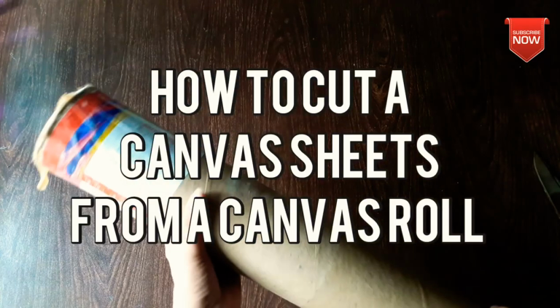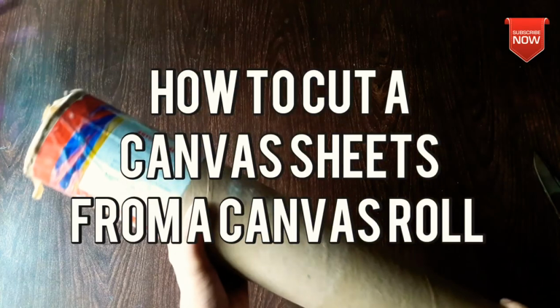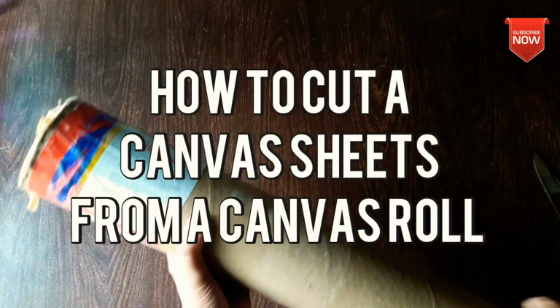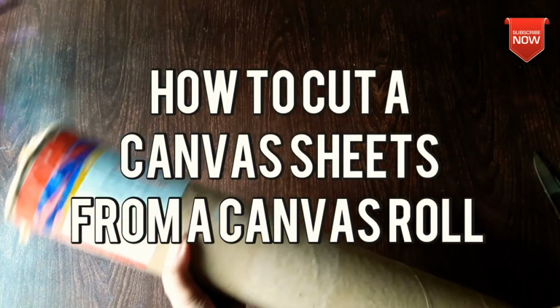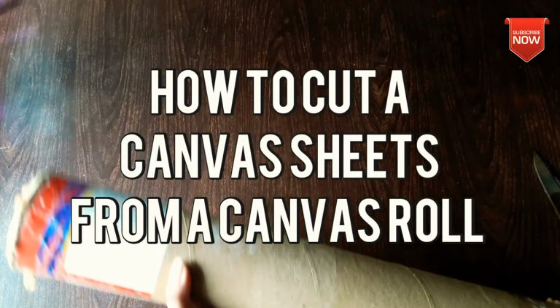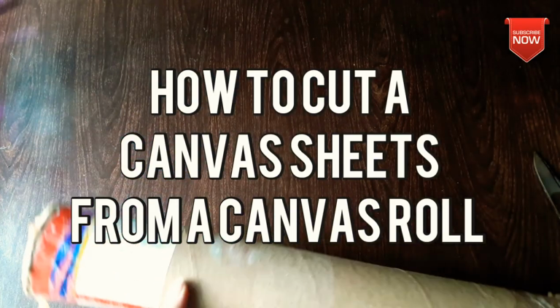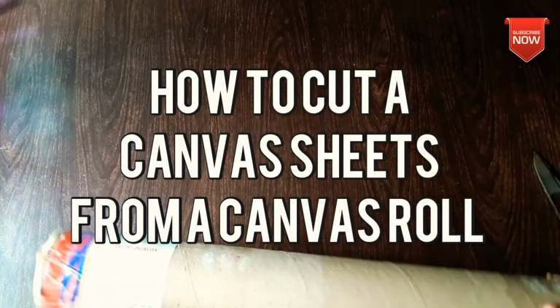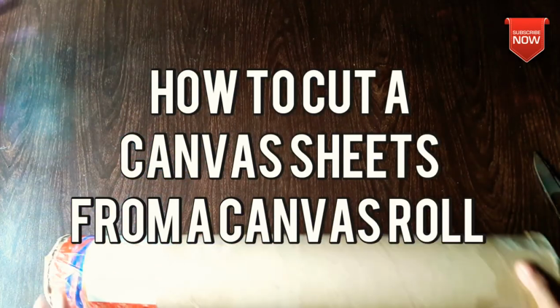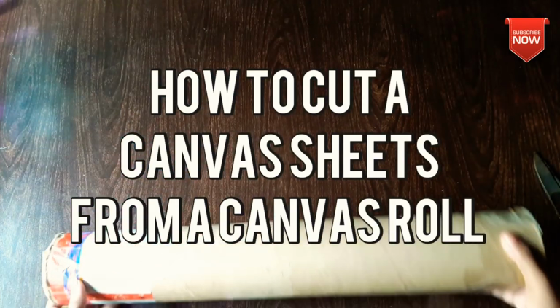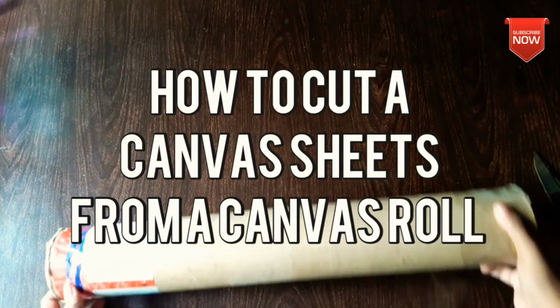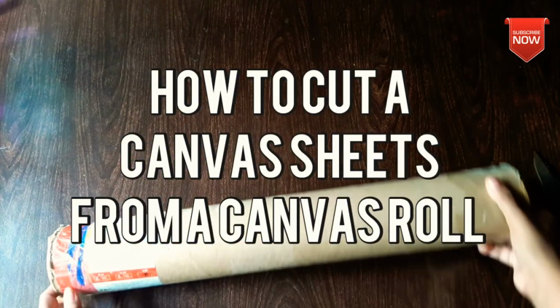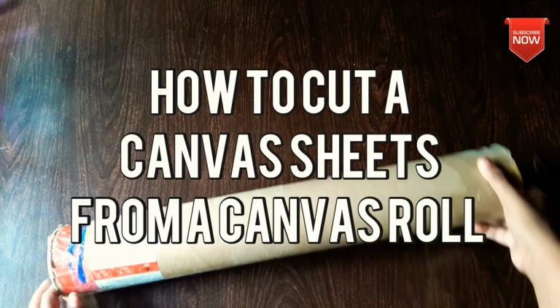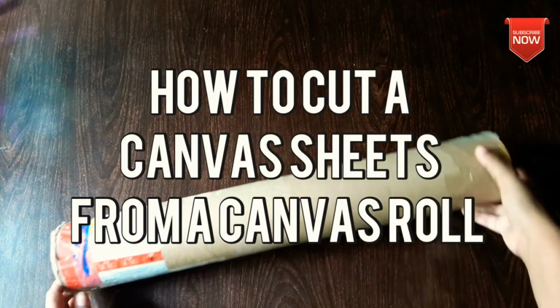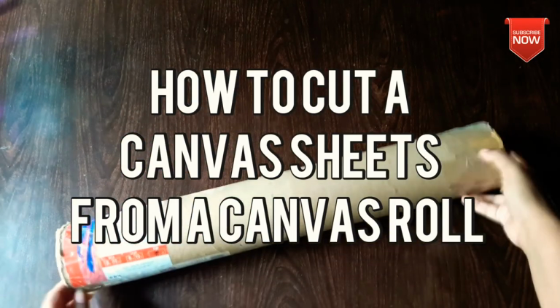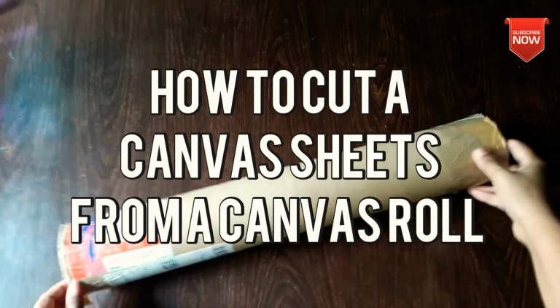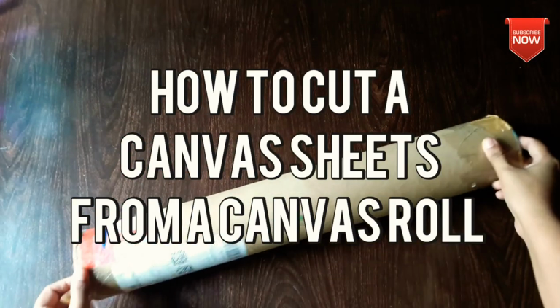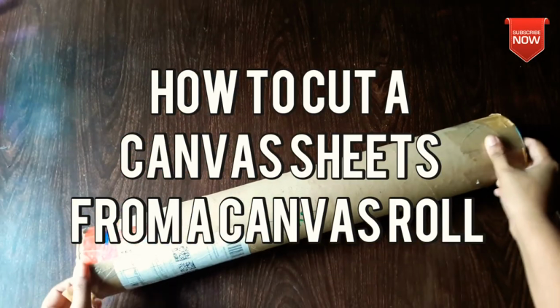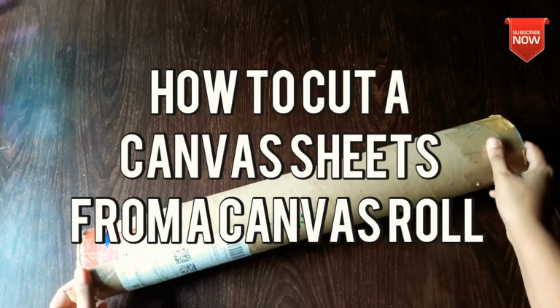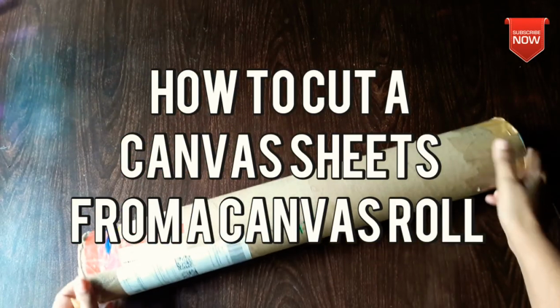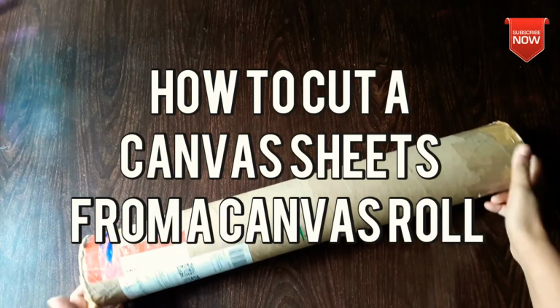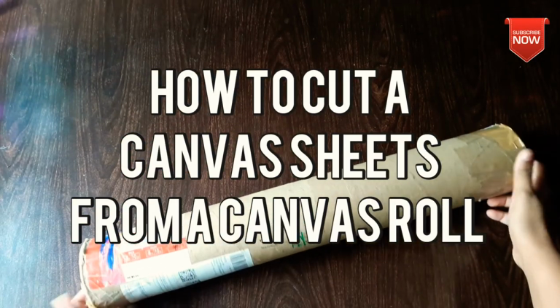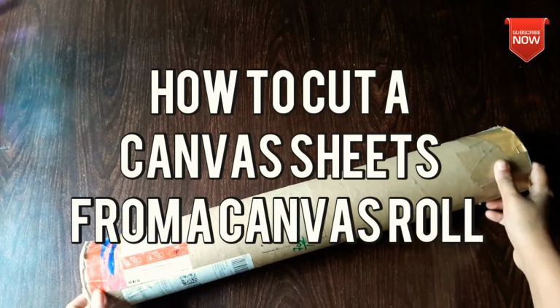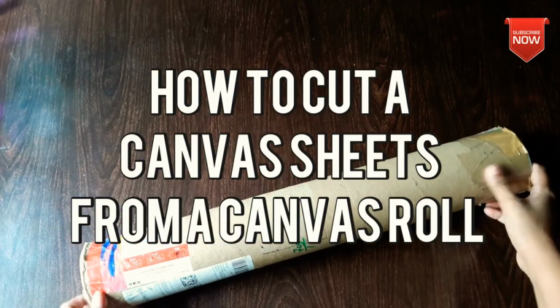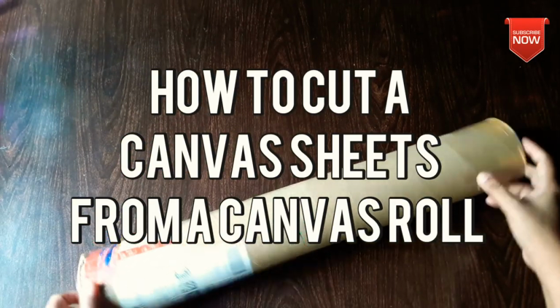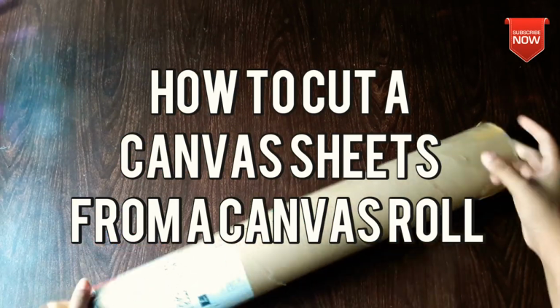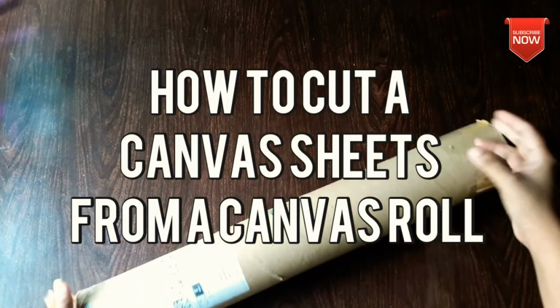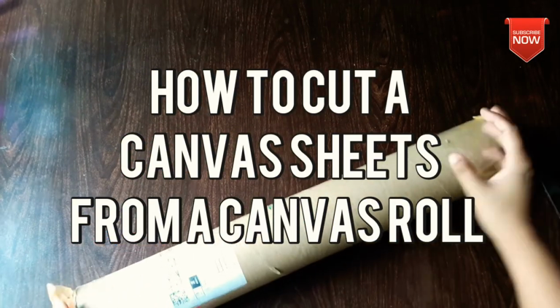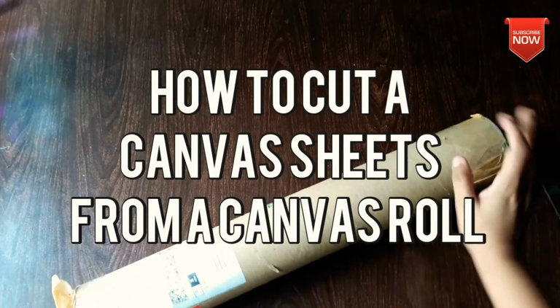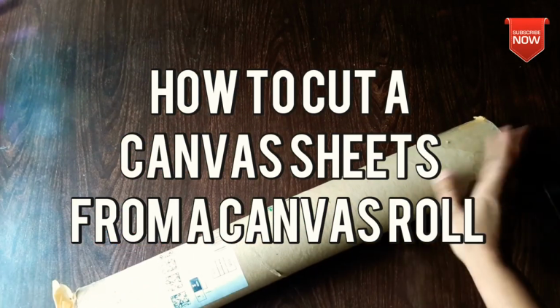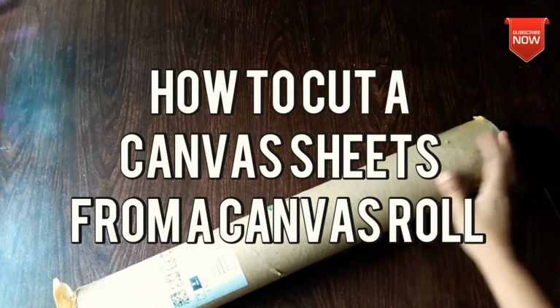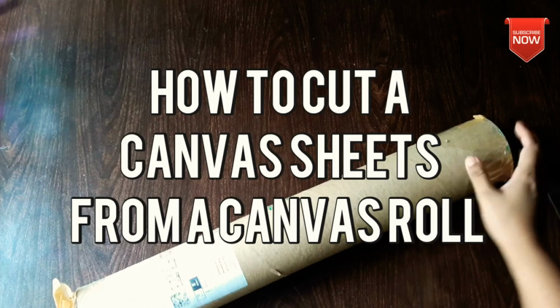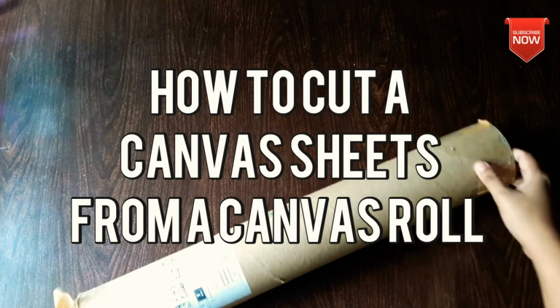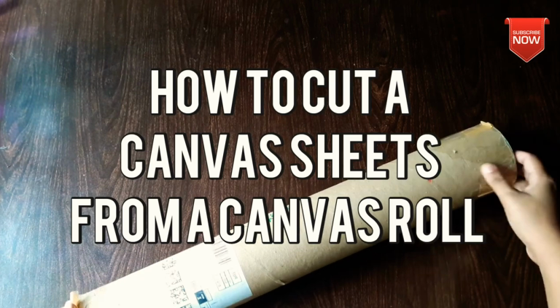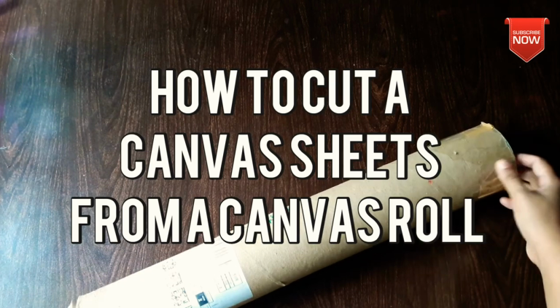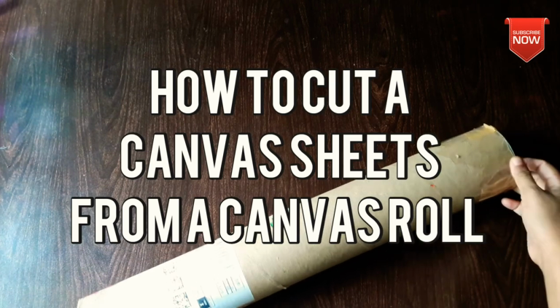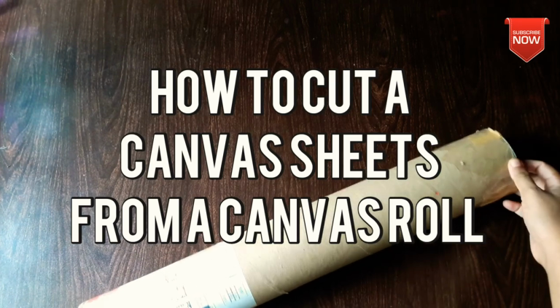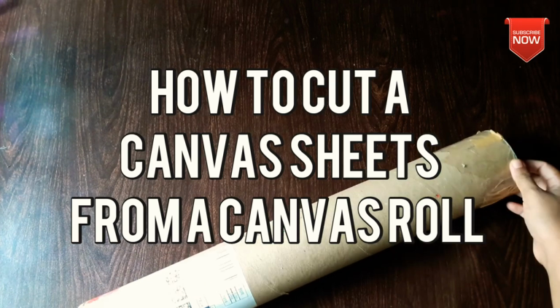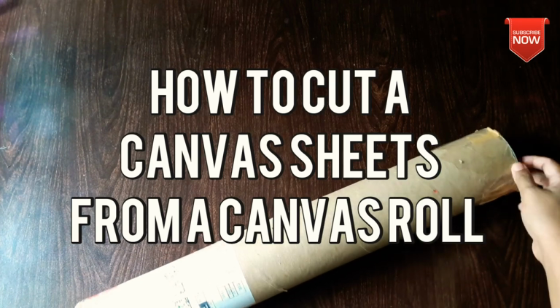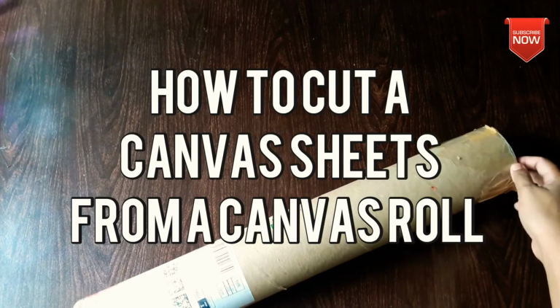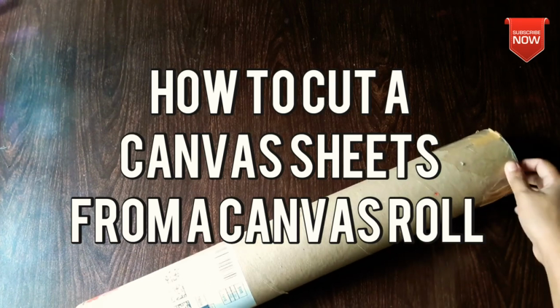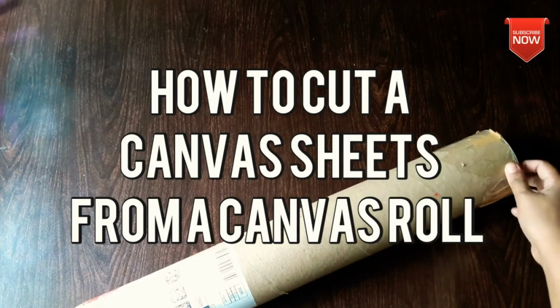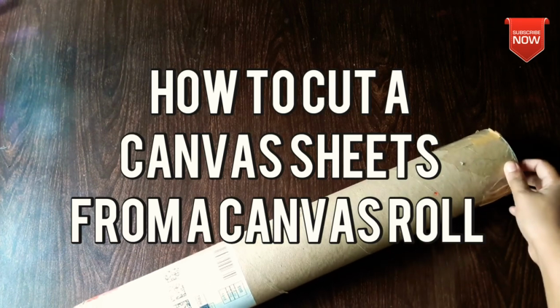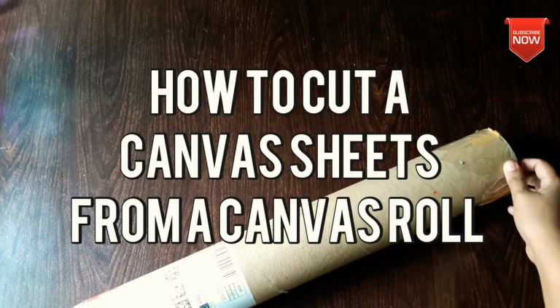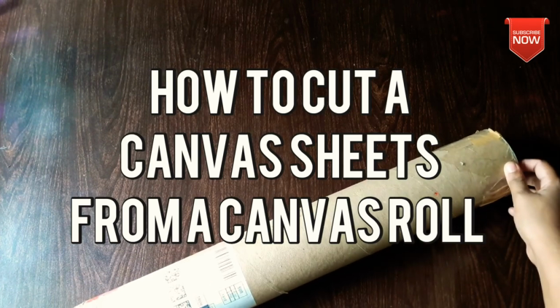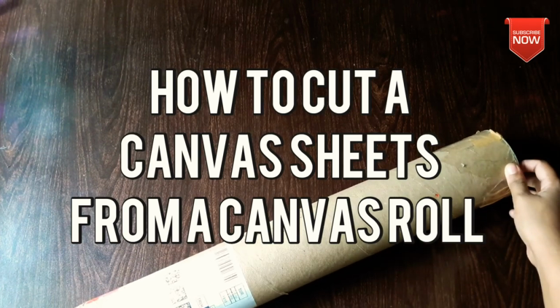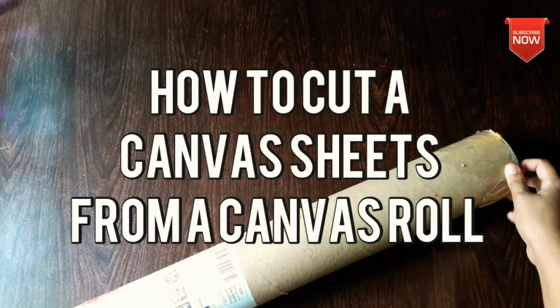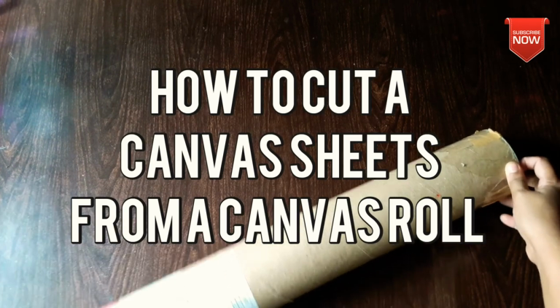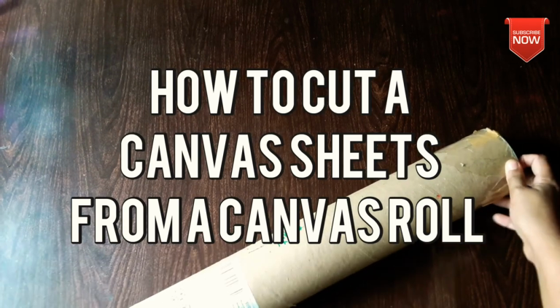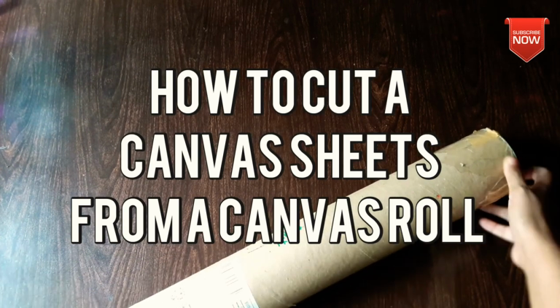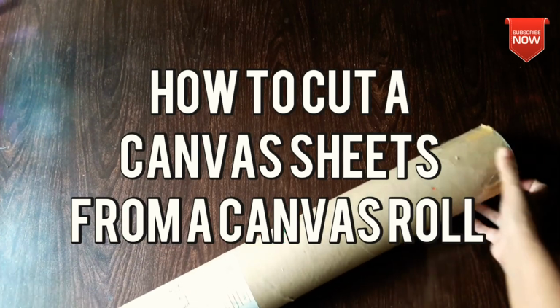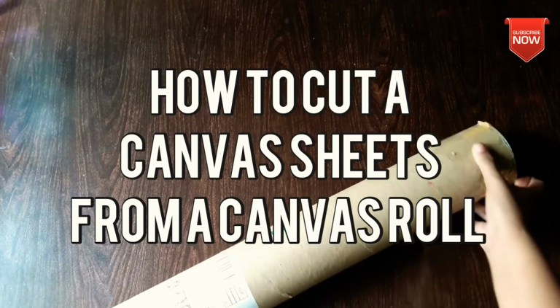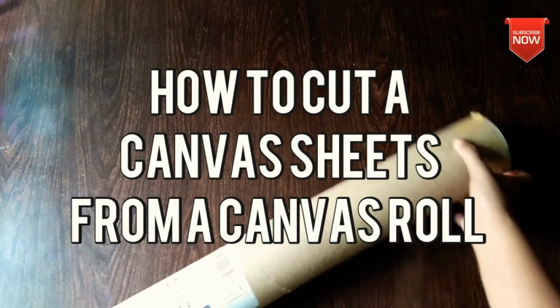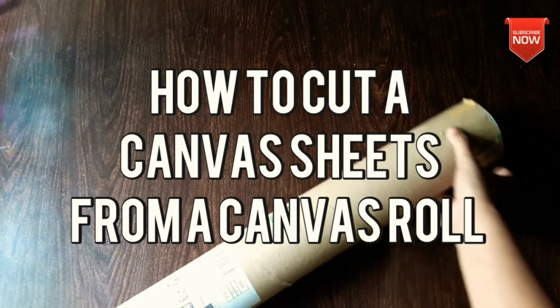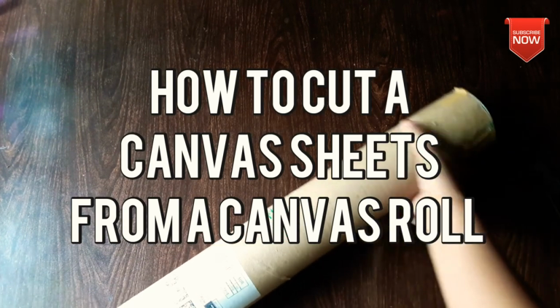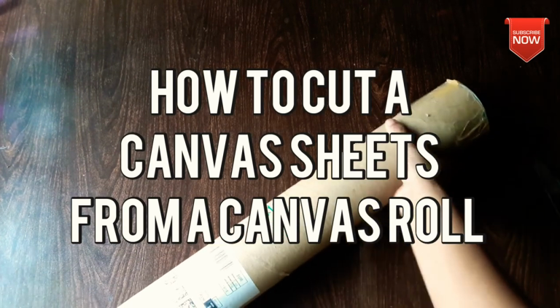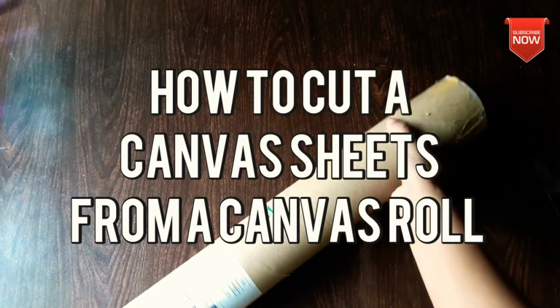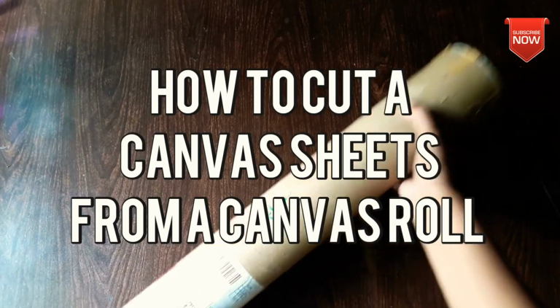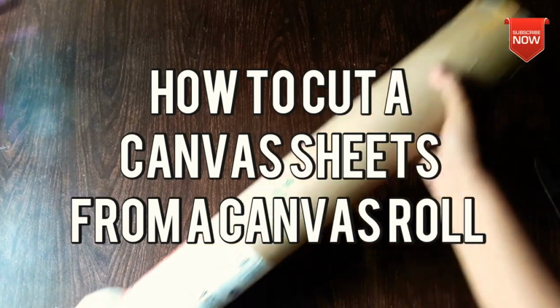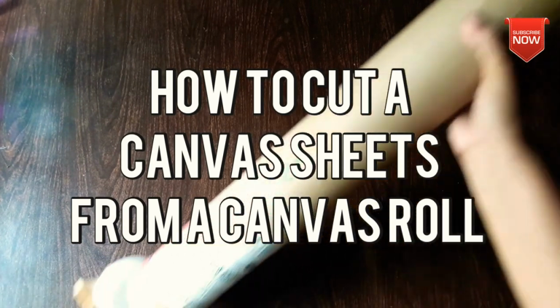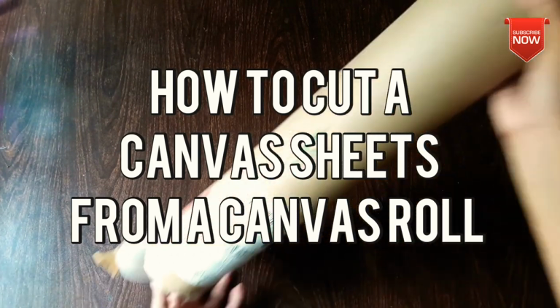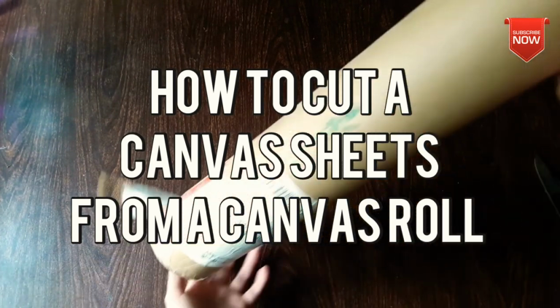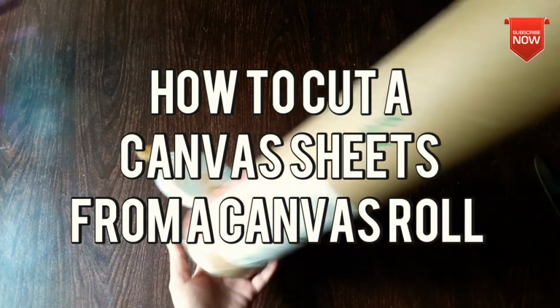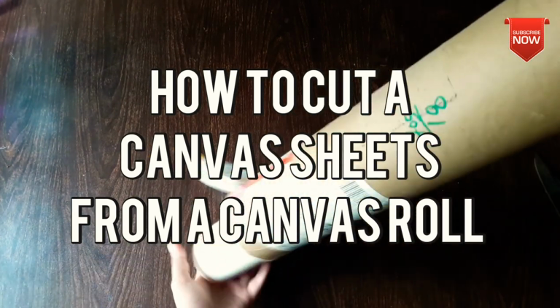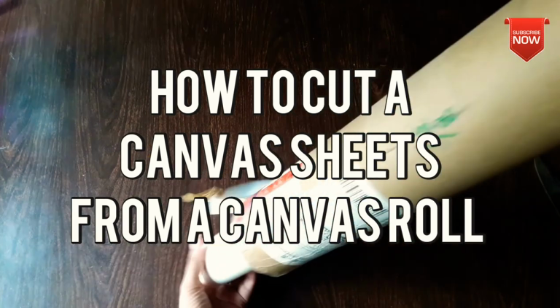Hello friends, welcome back to my channel MifoArts. Today, I'm going to cut the canvas and roll.